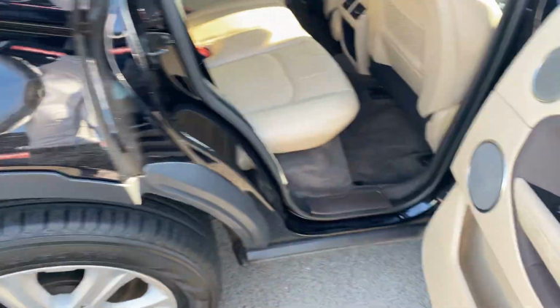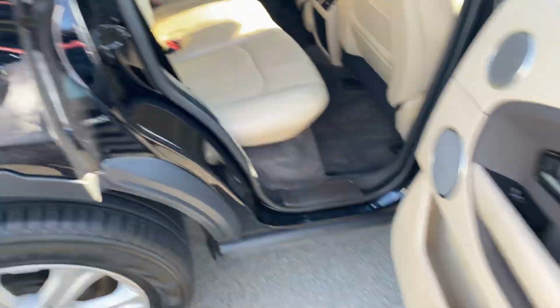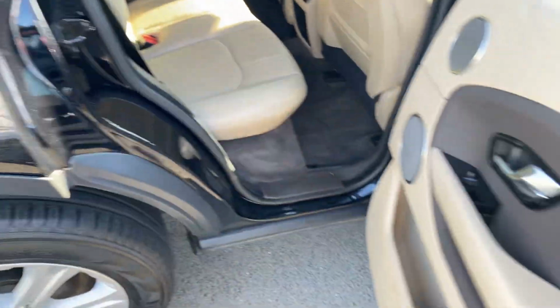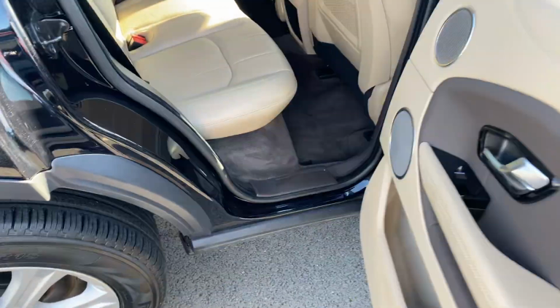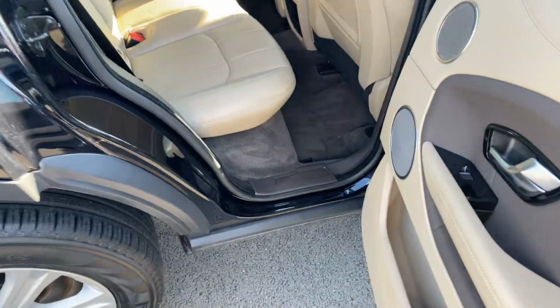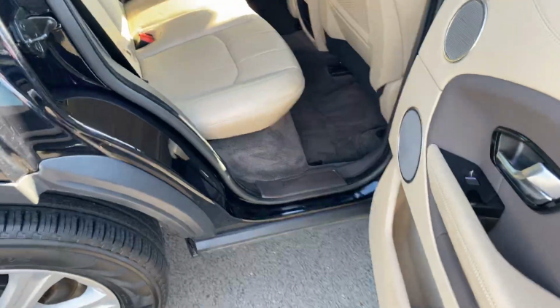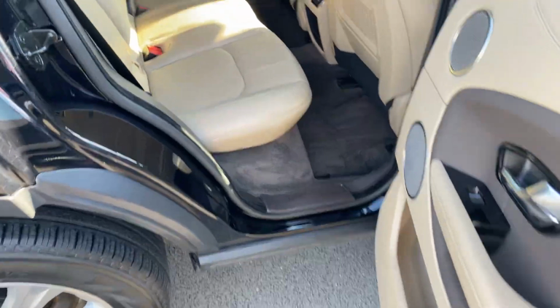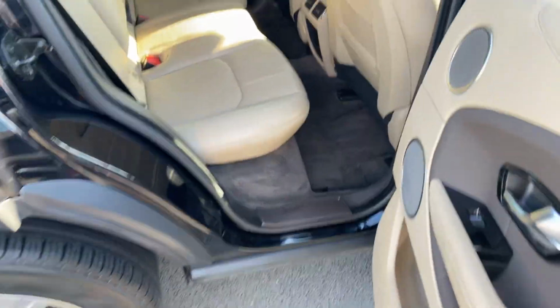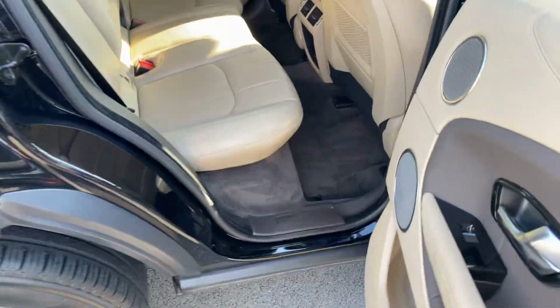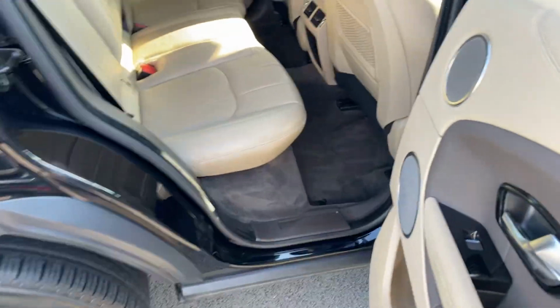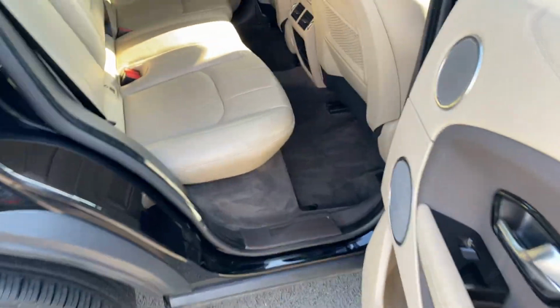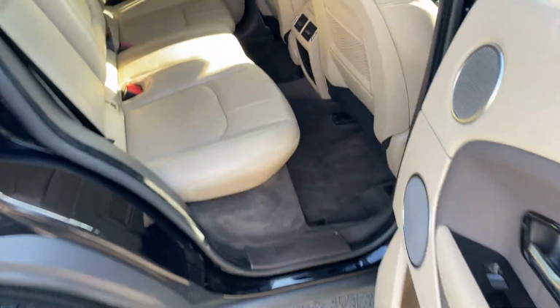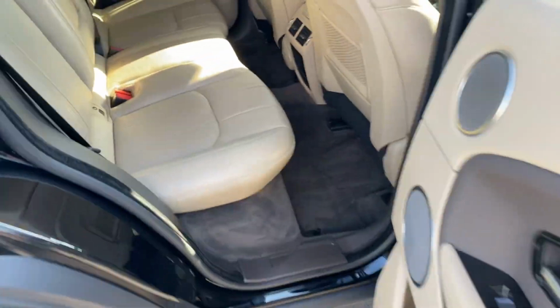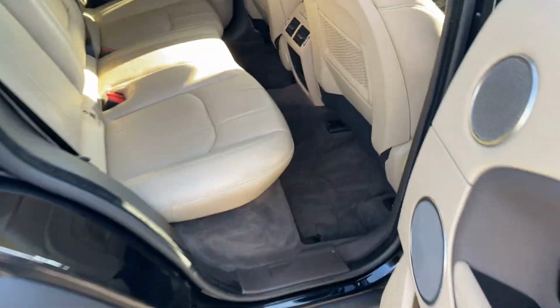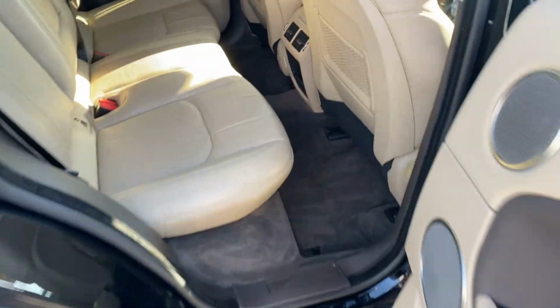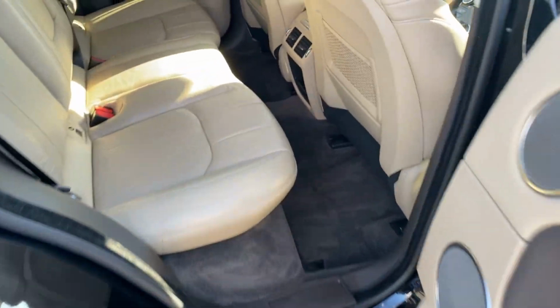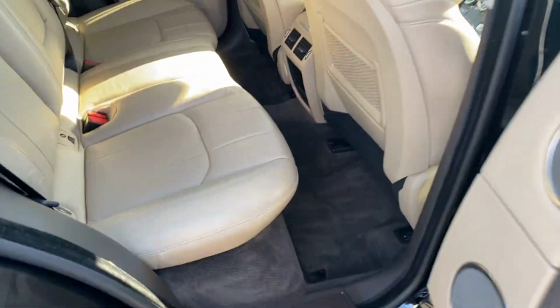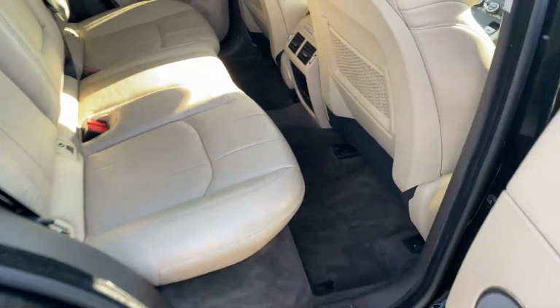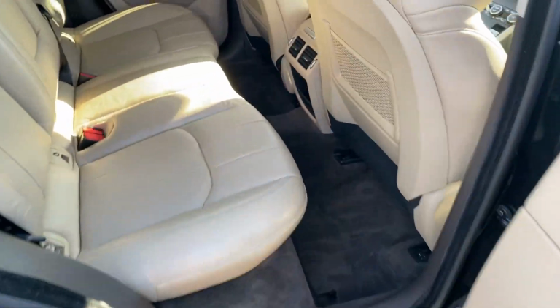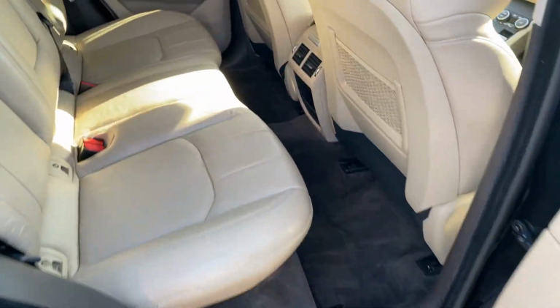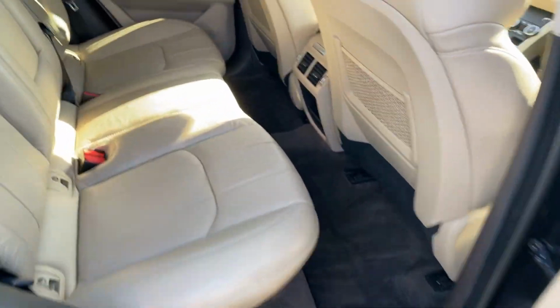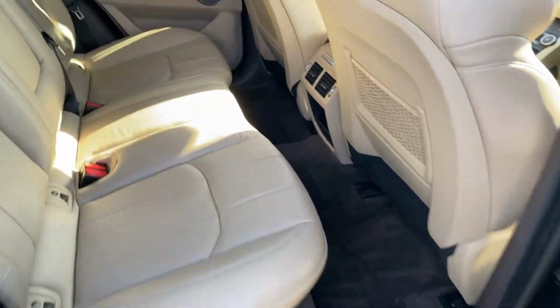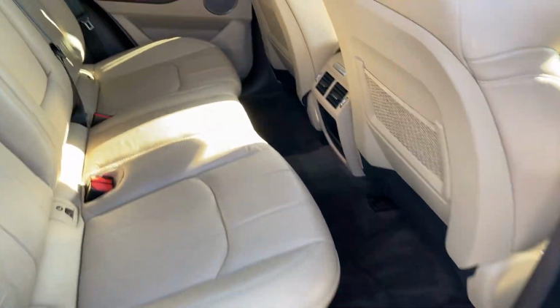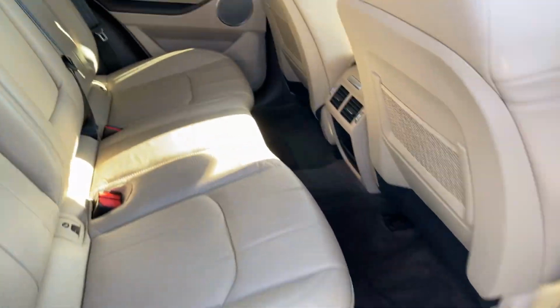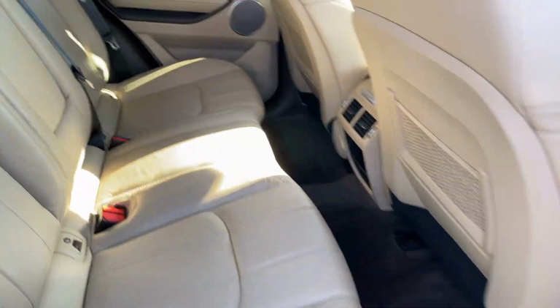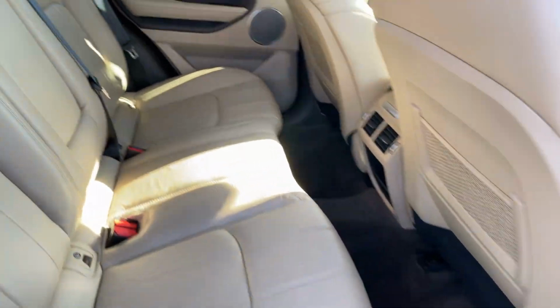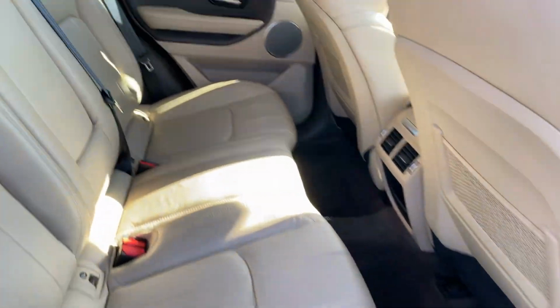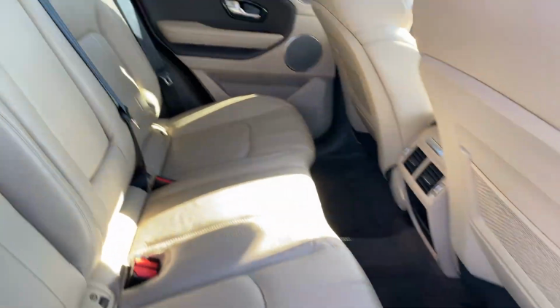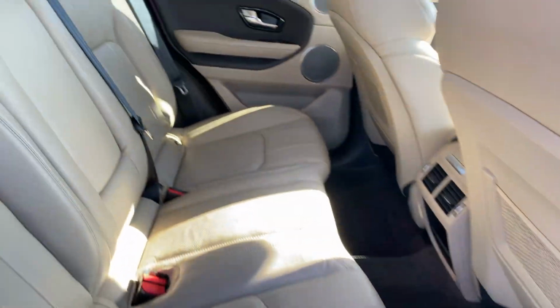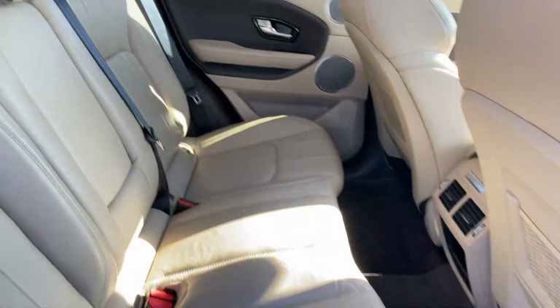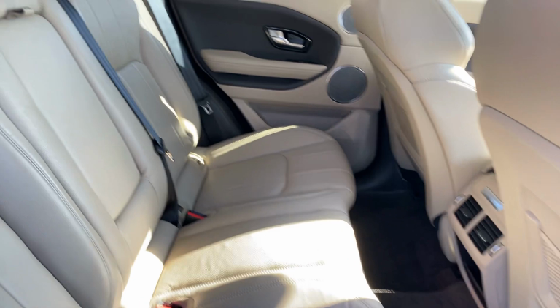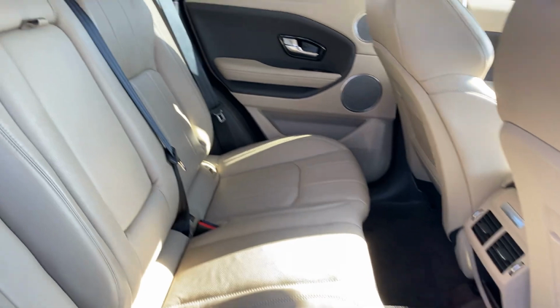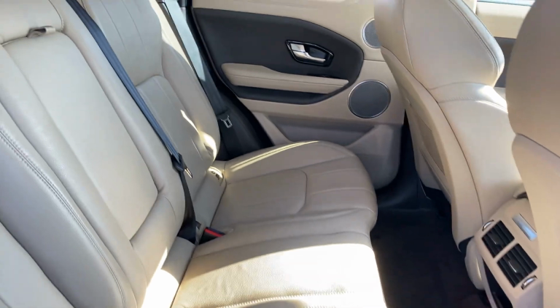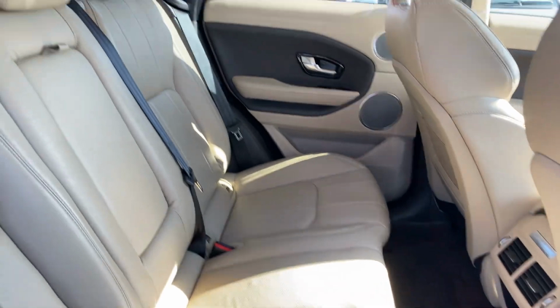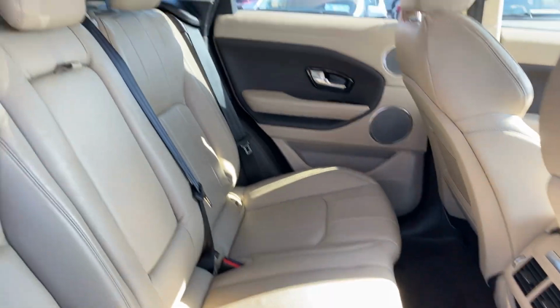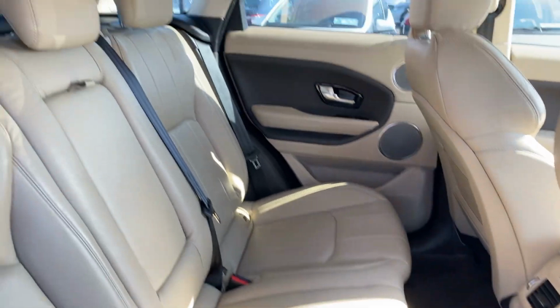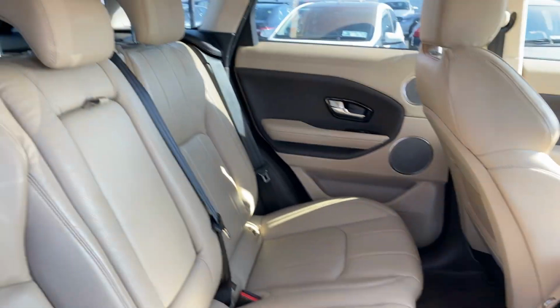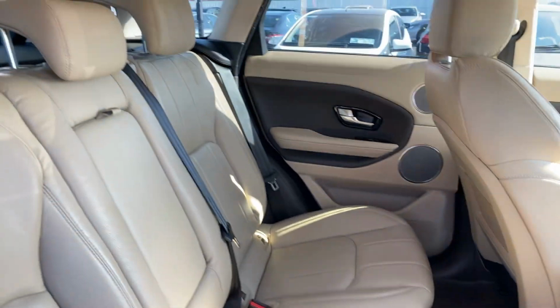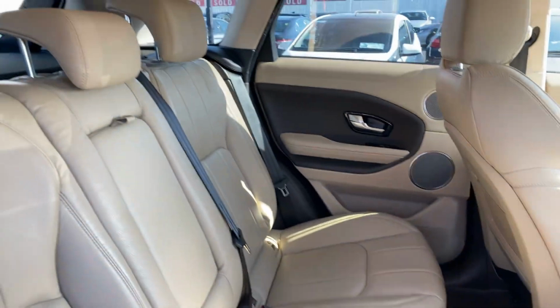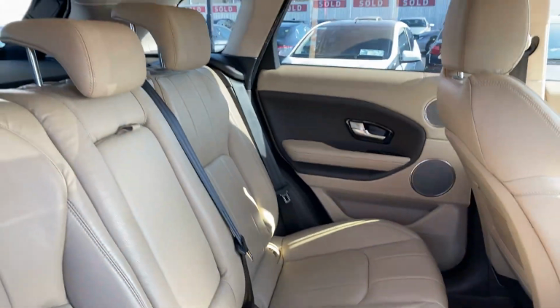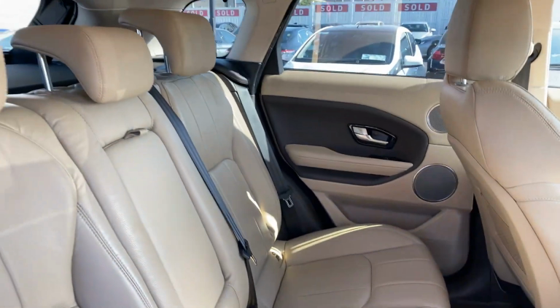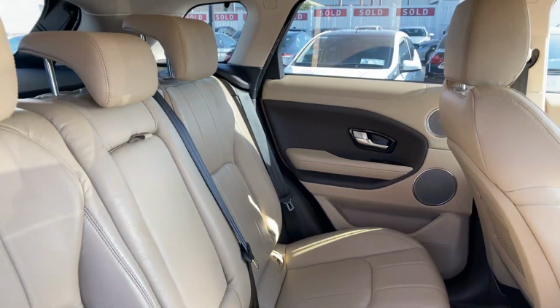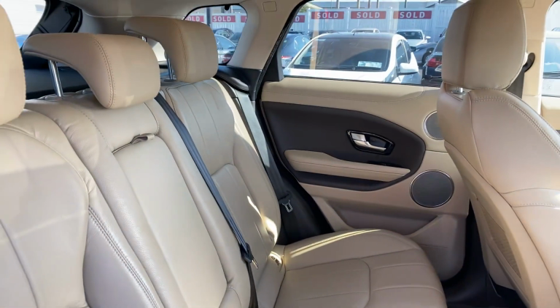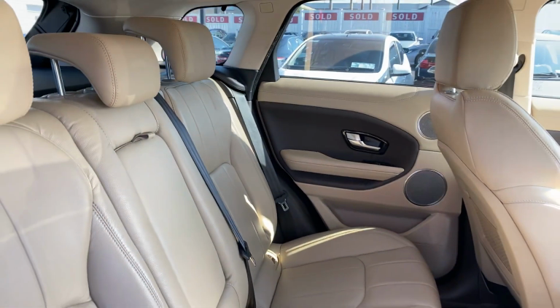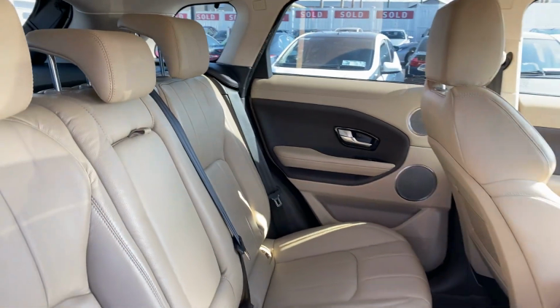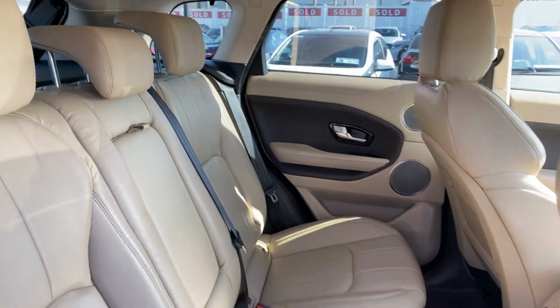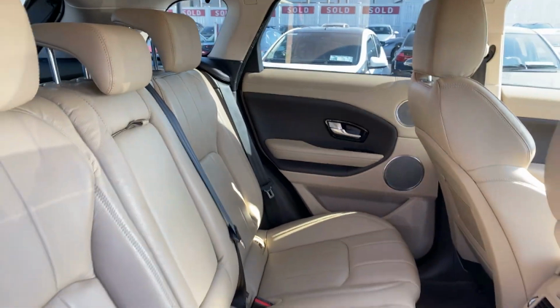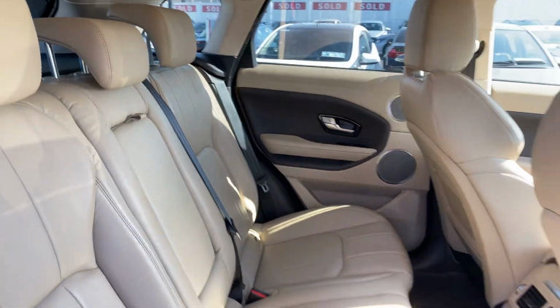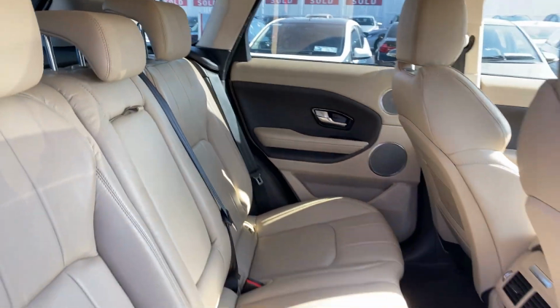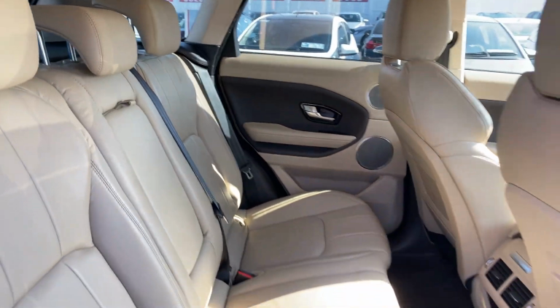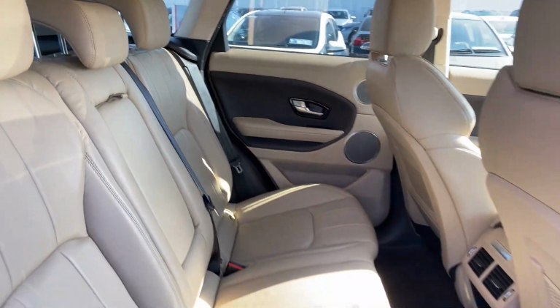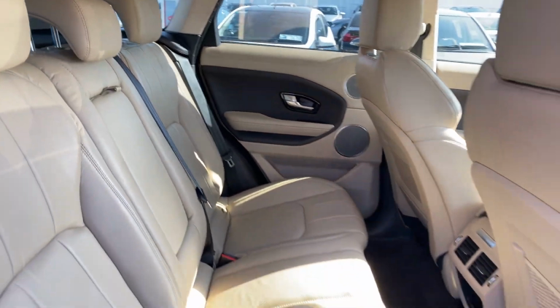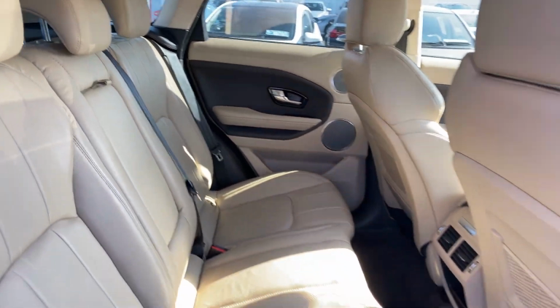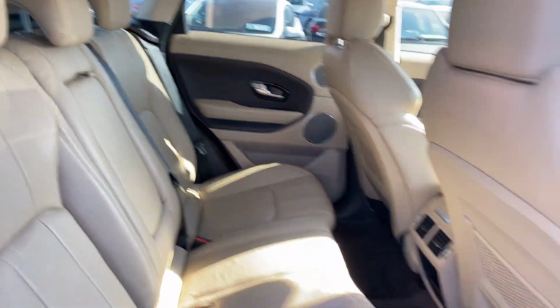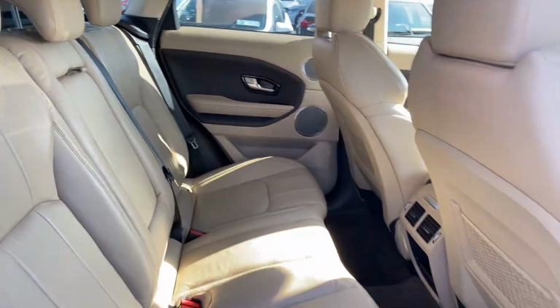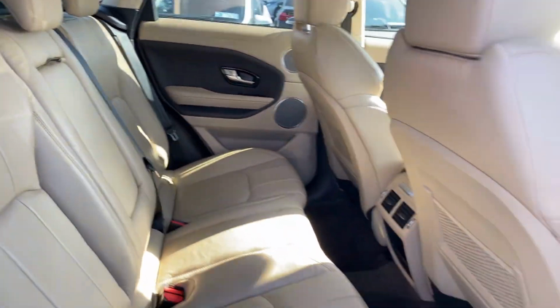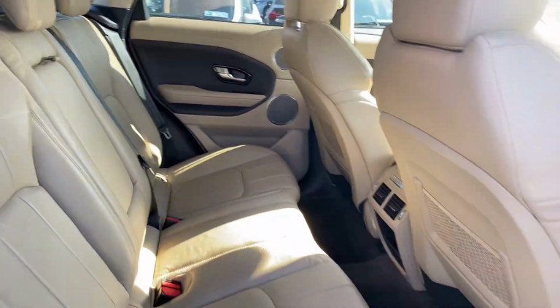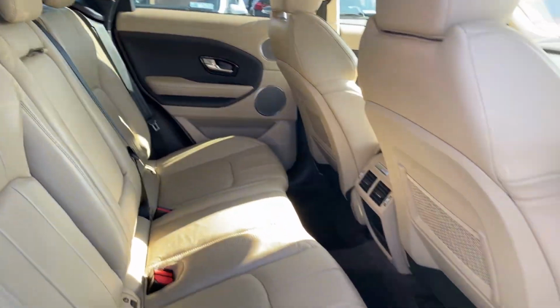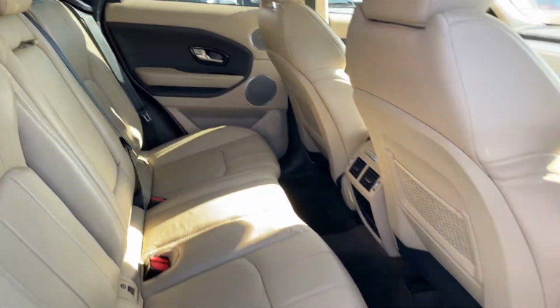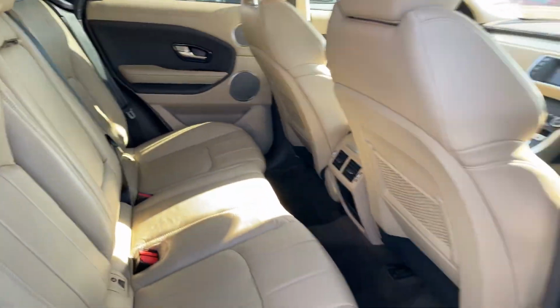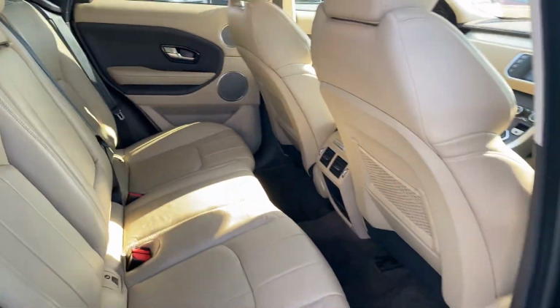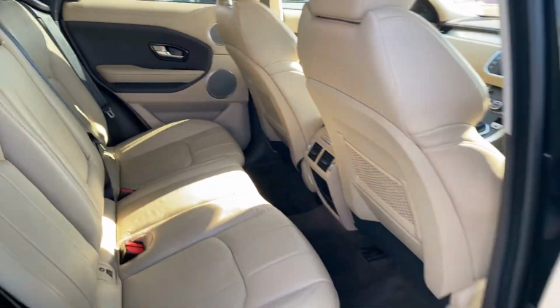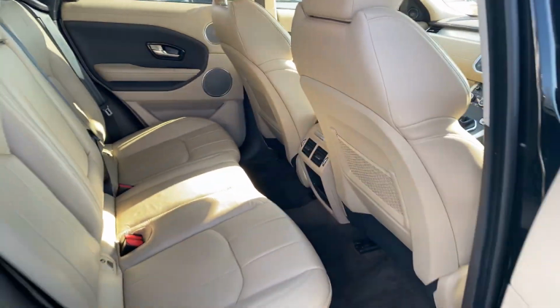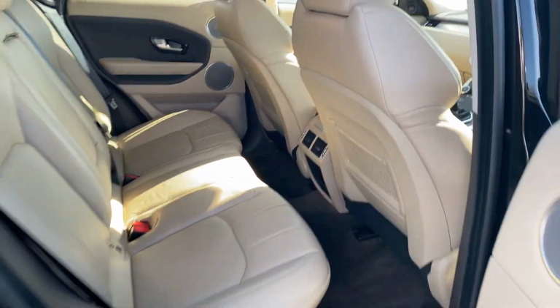In the rear of the car we have a full beige leather interior, 2 ISOFIX child seat anchor points, and a centre armrest.